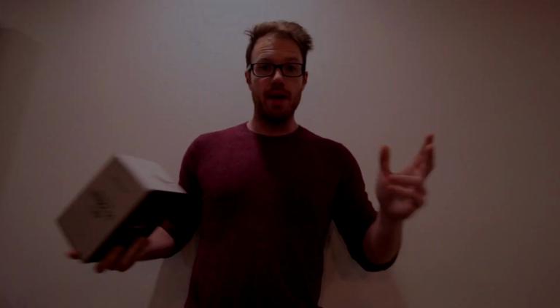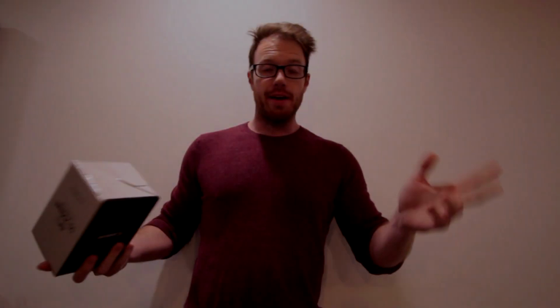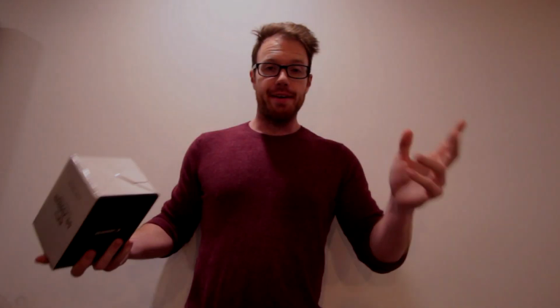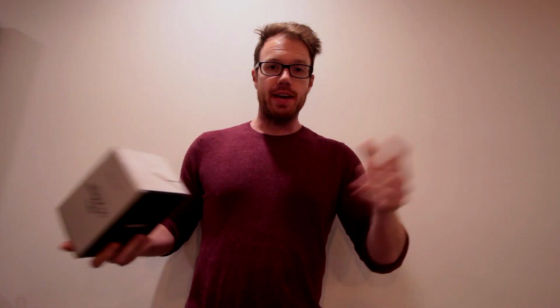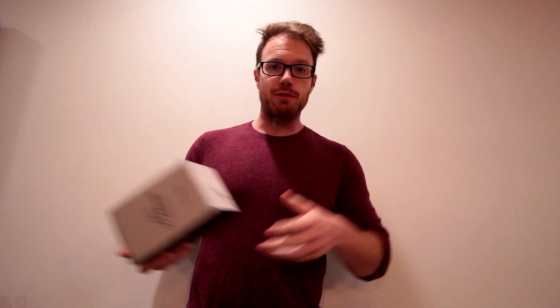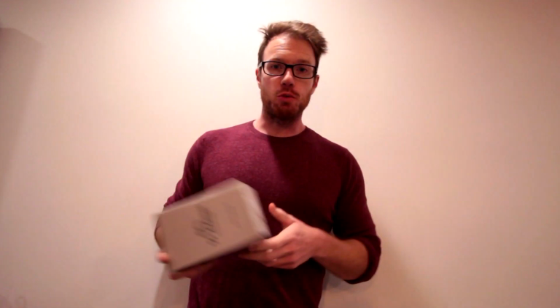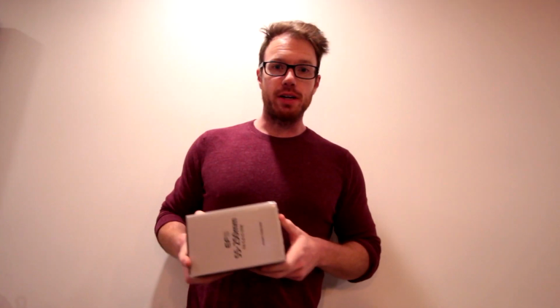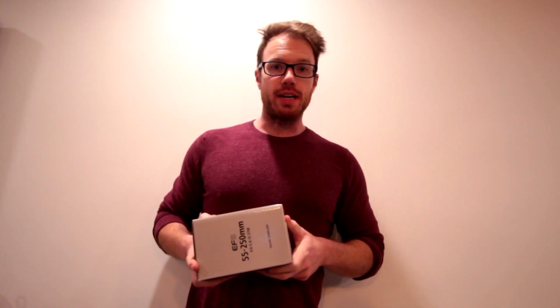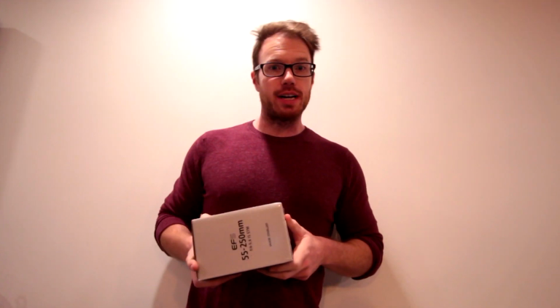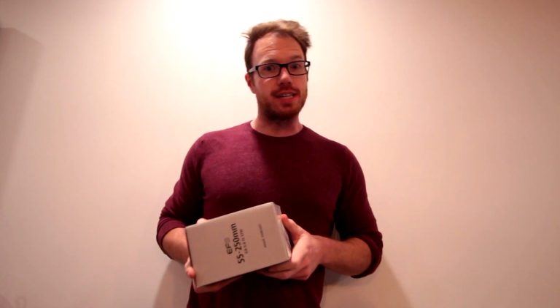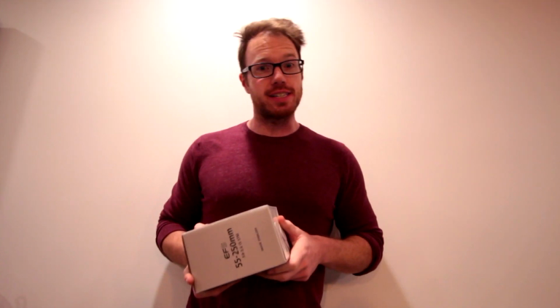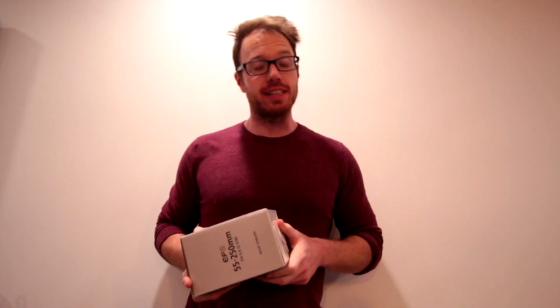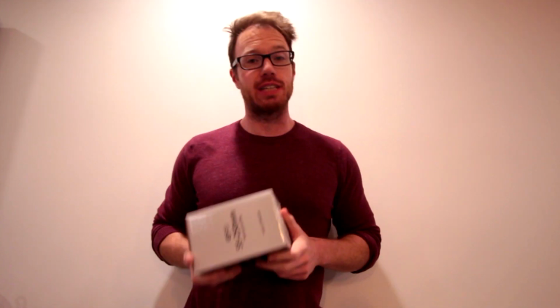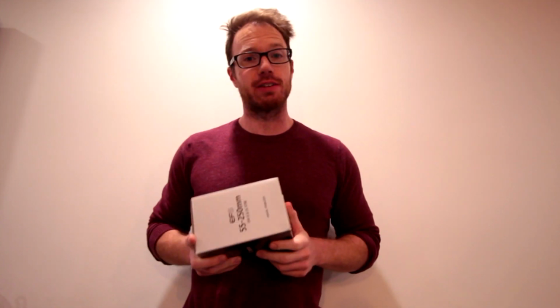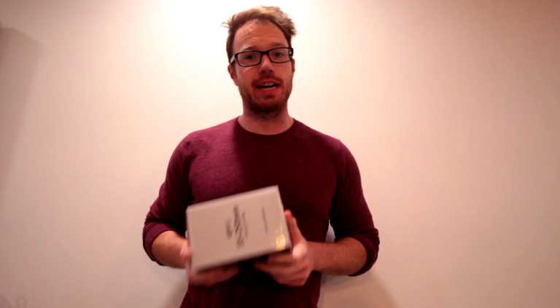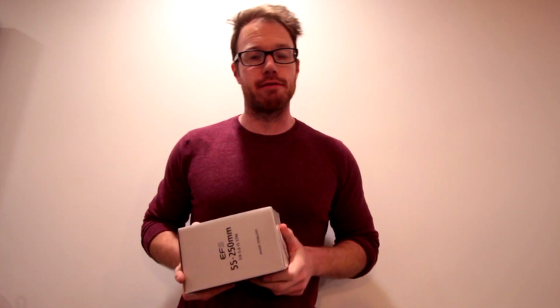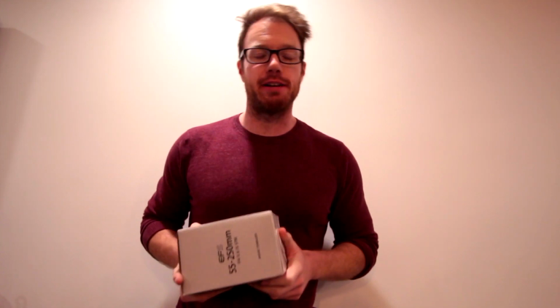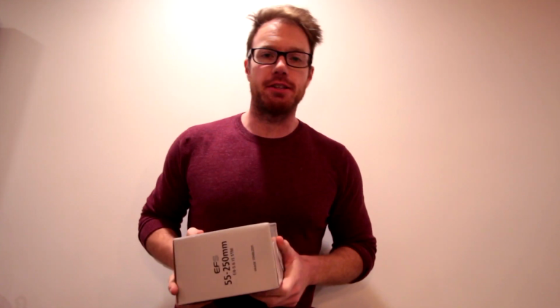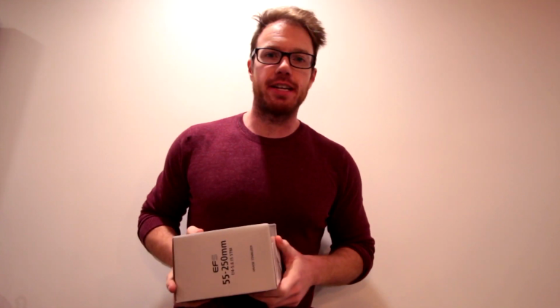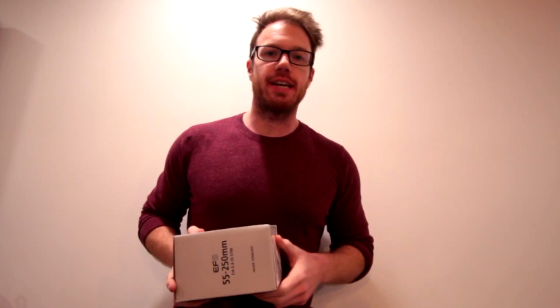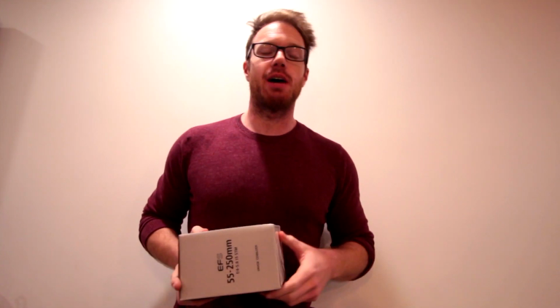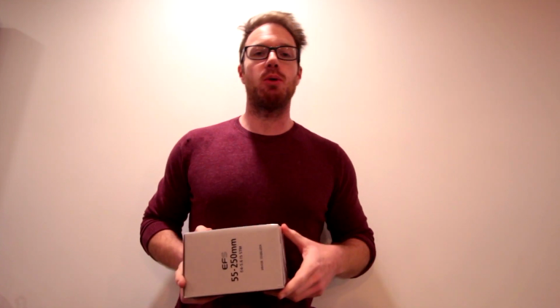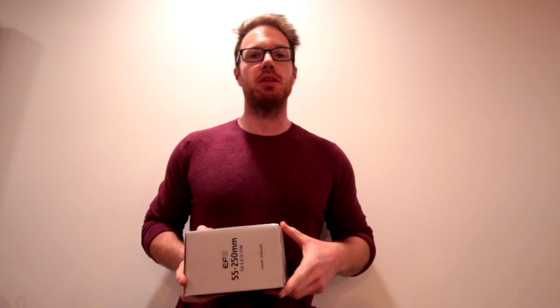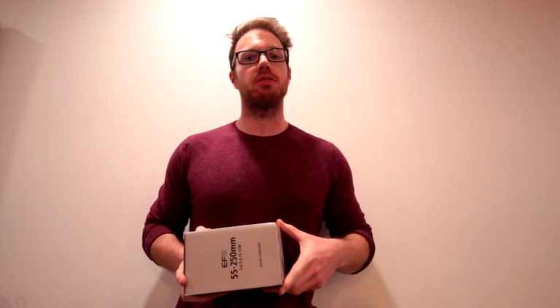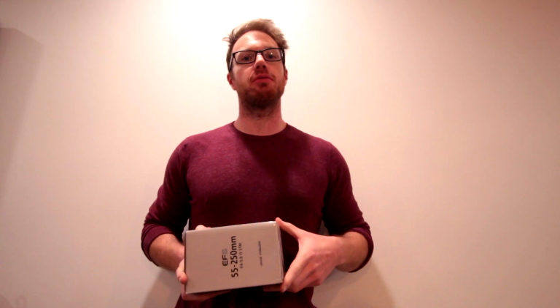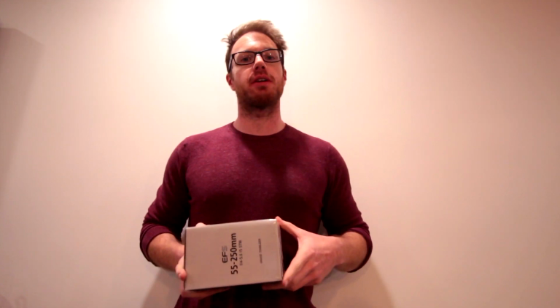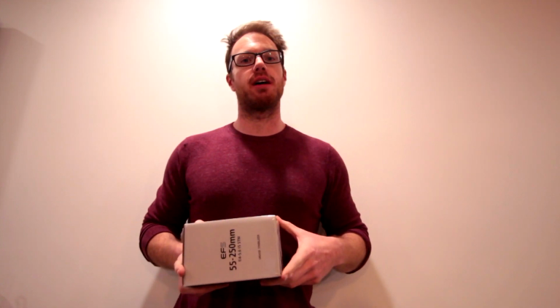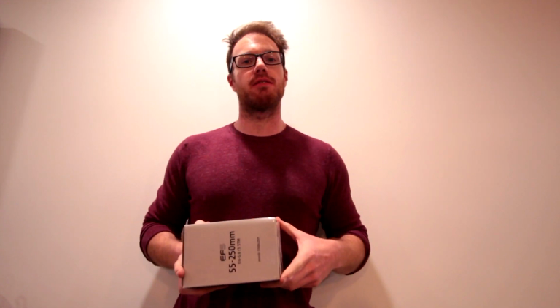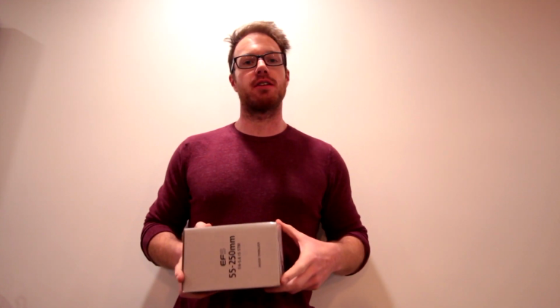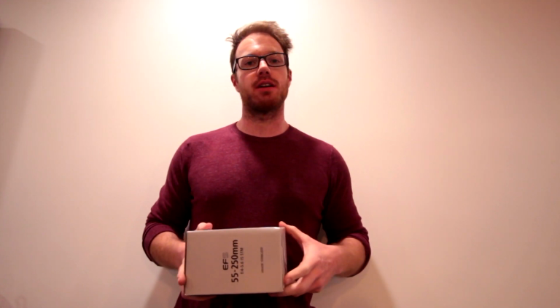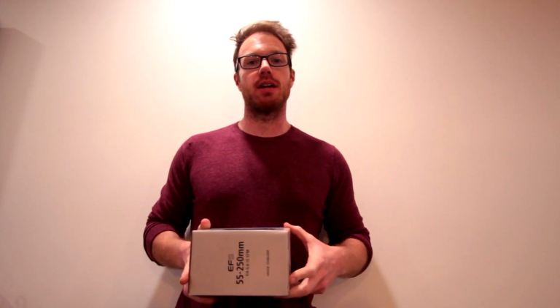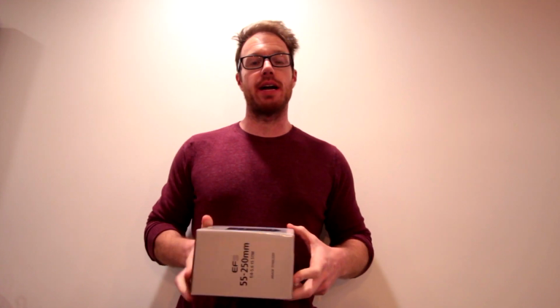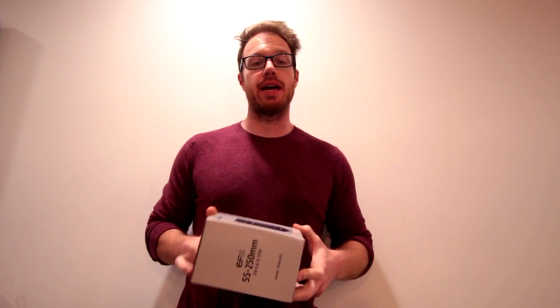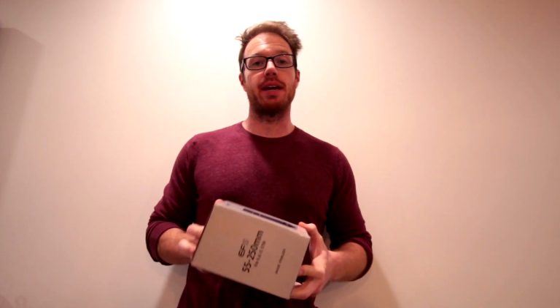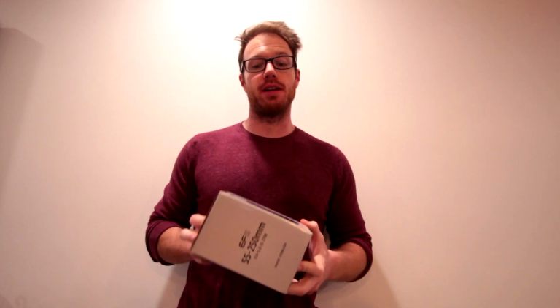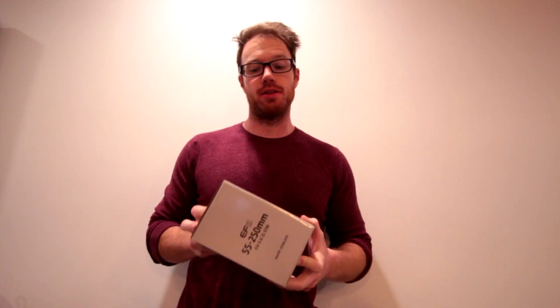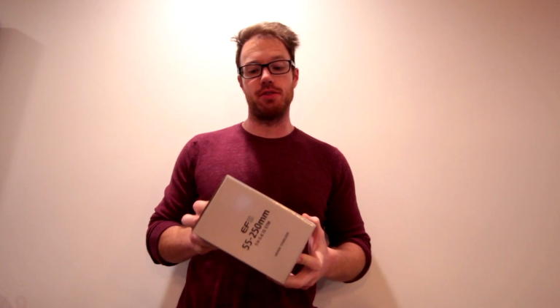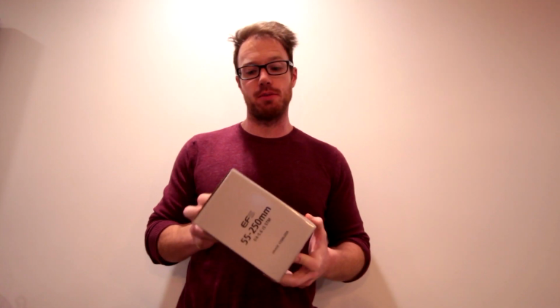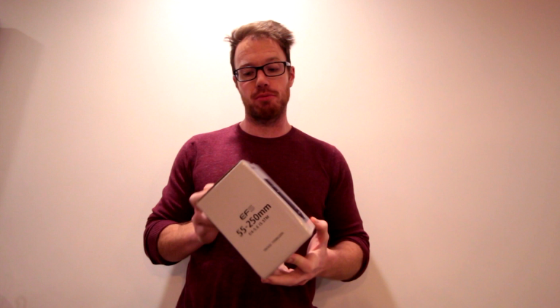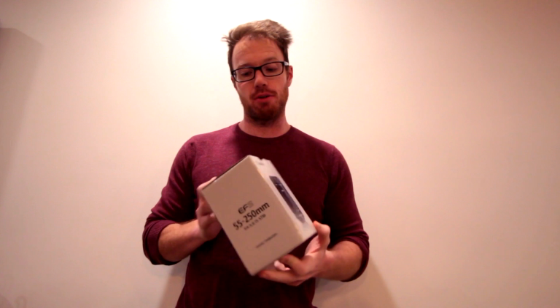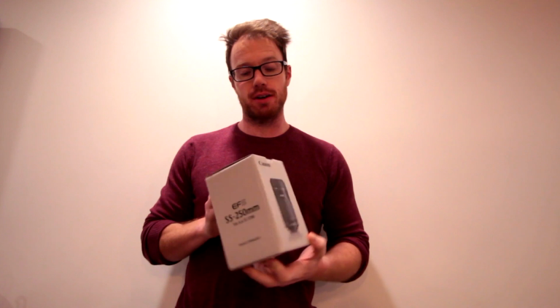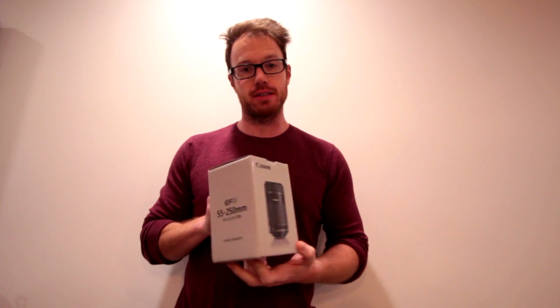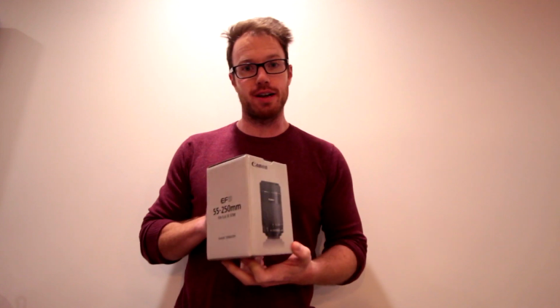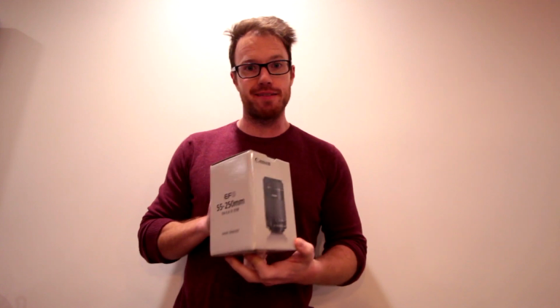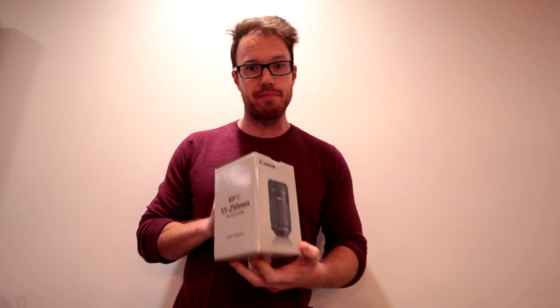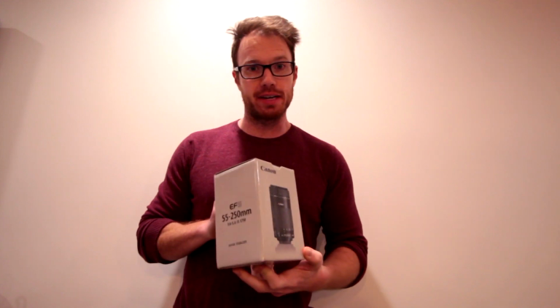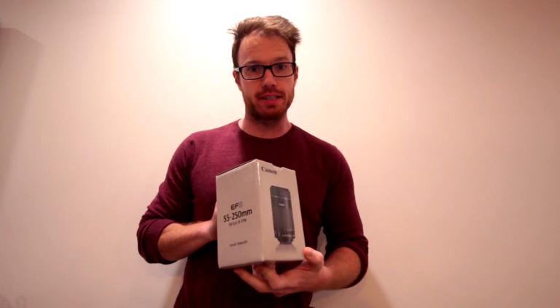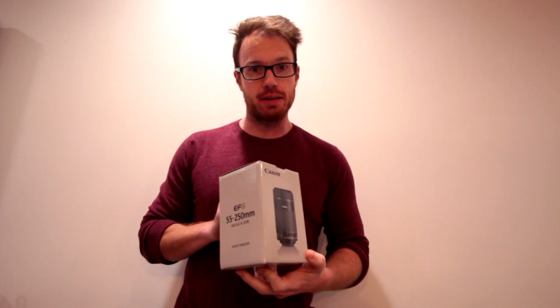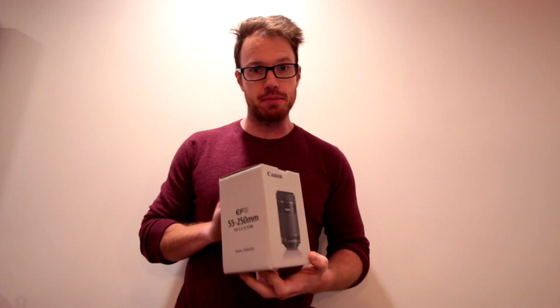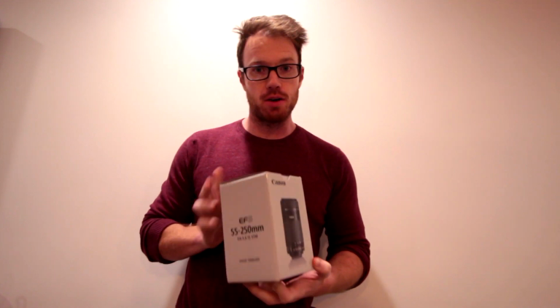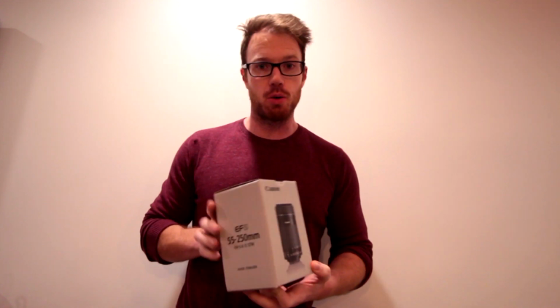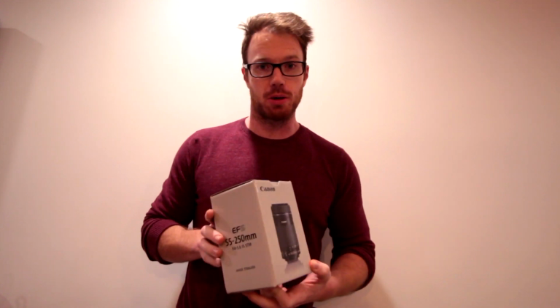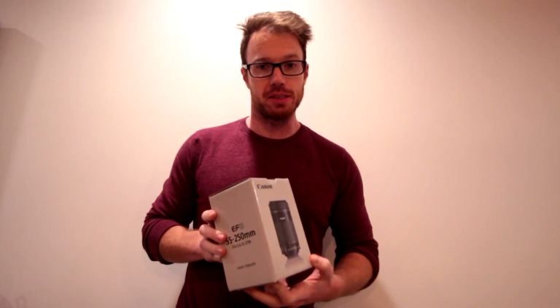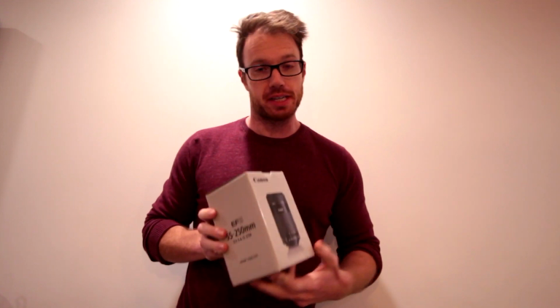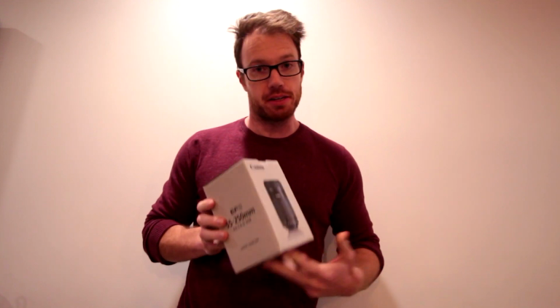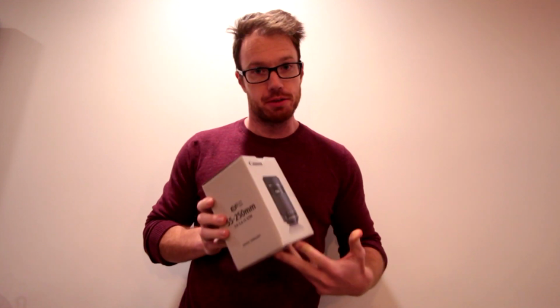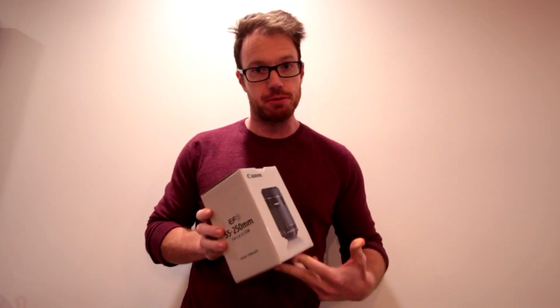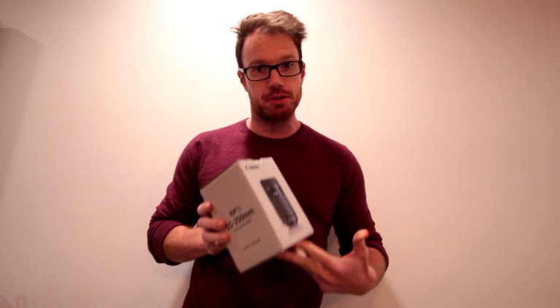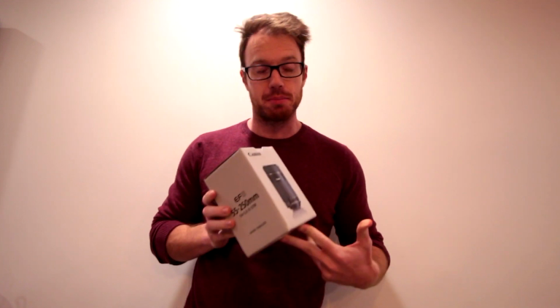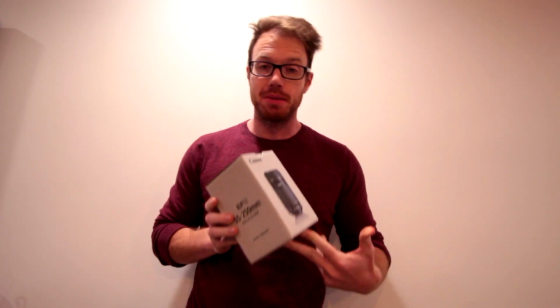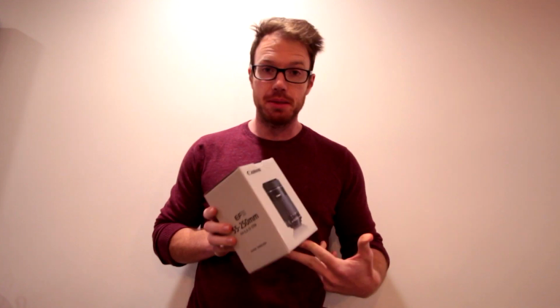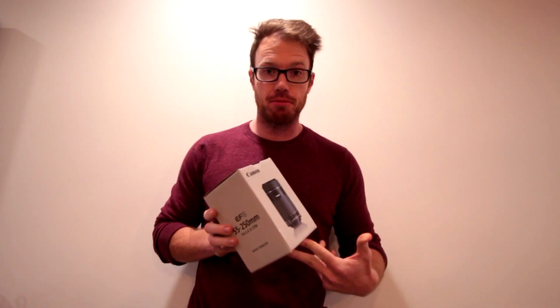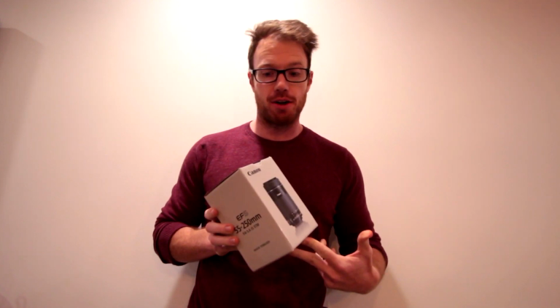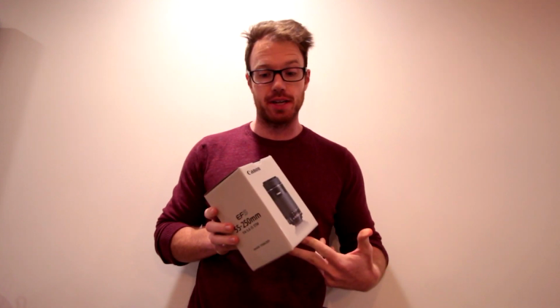Hey everyone, a slightly different kind of video today. I wanted to cover a new product I've picked up, or at least a new-to-me product.